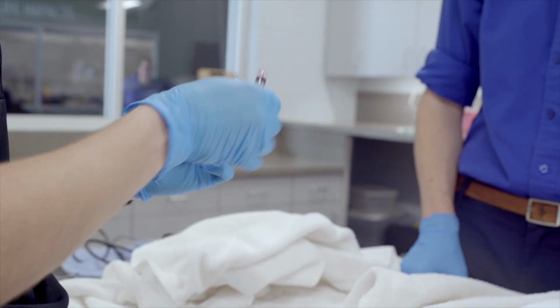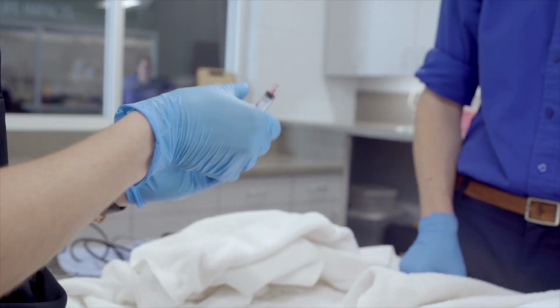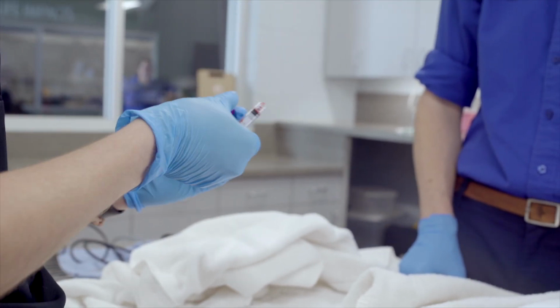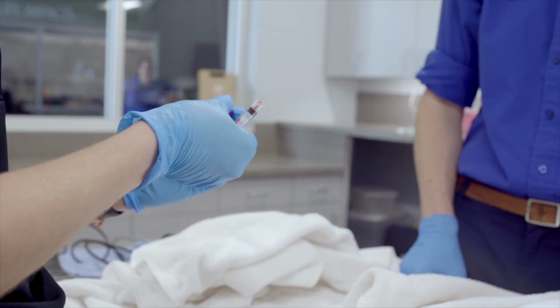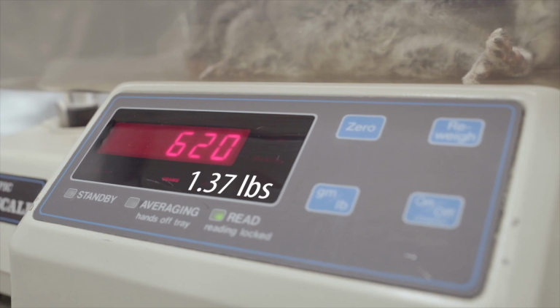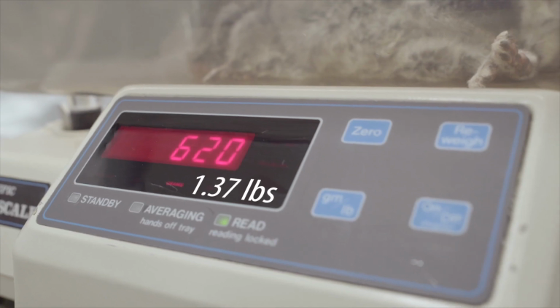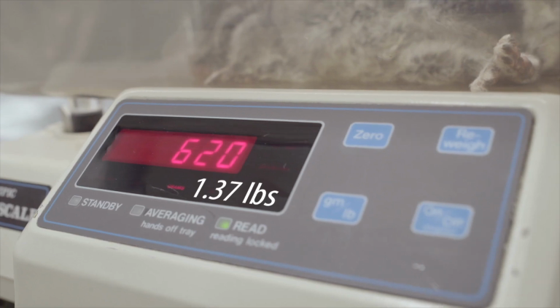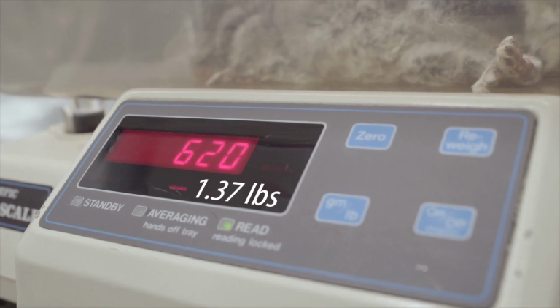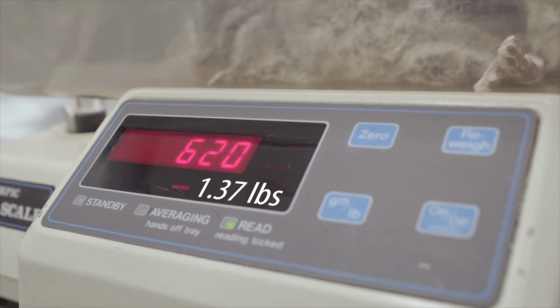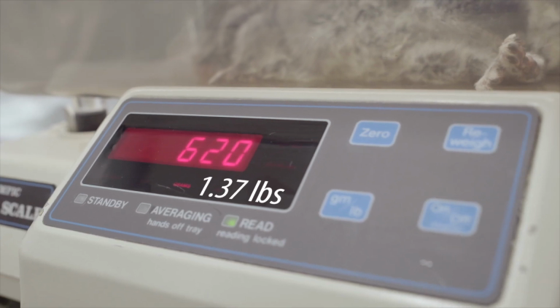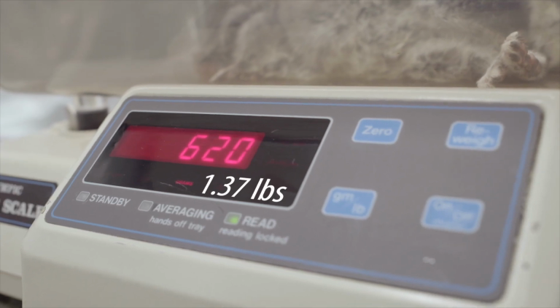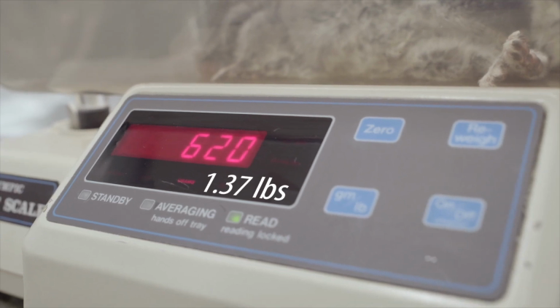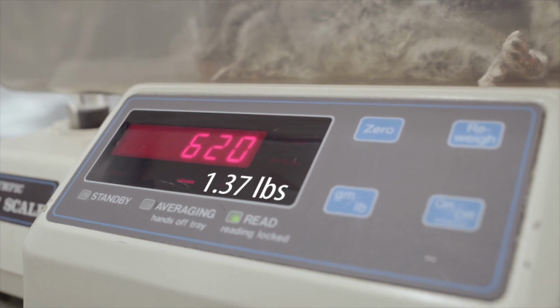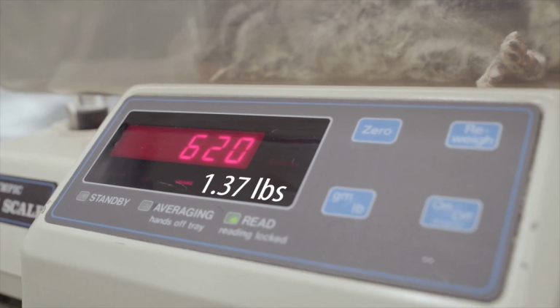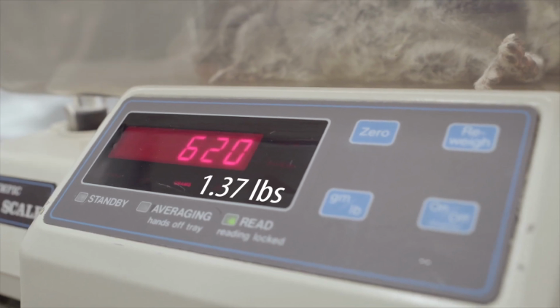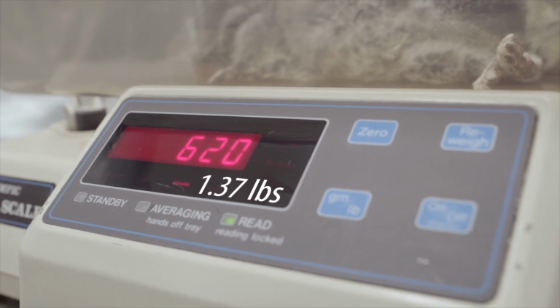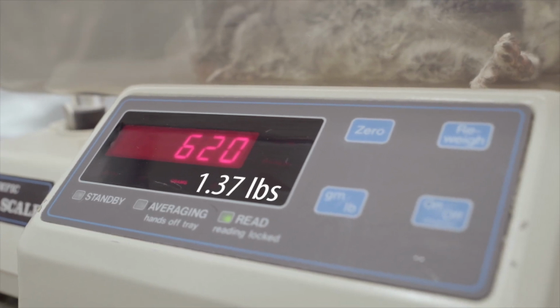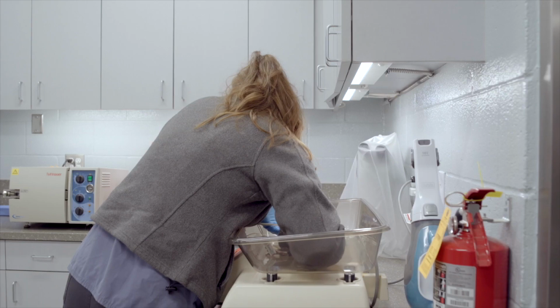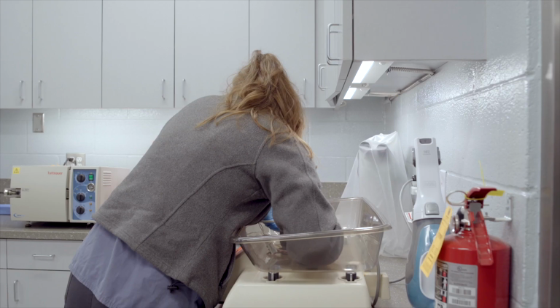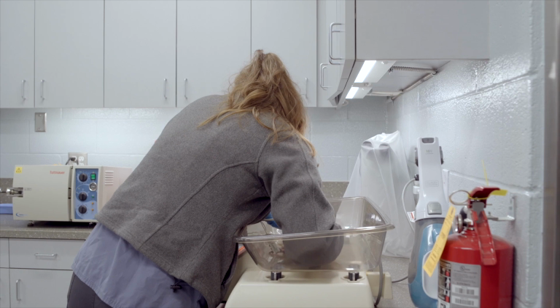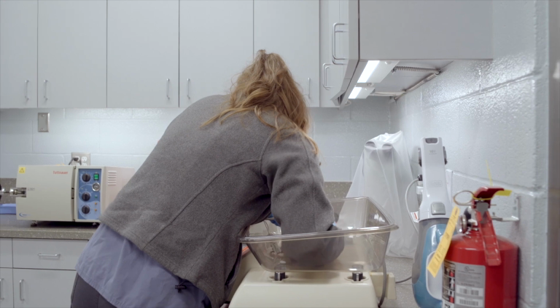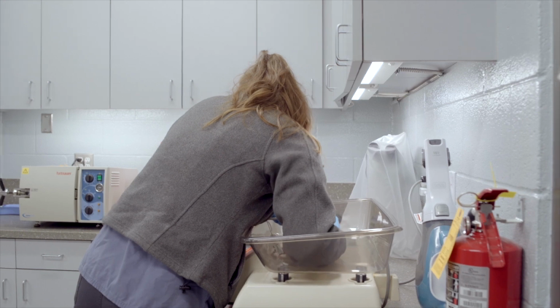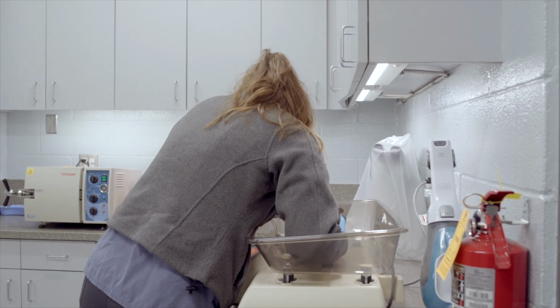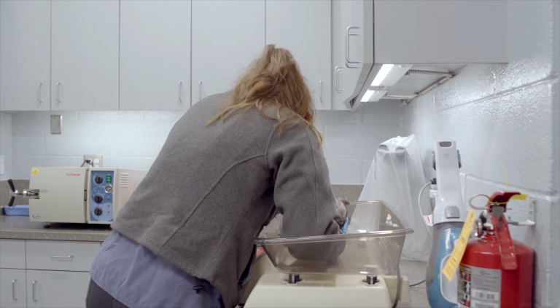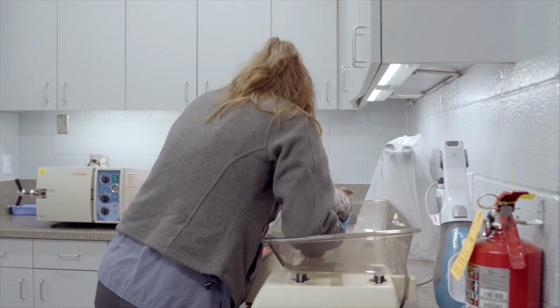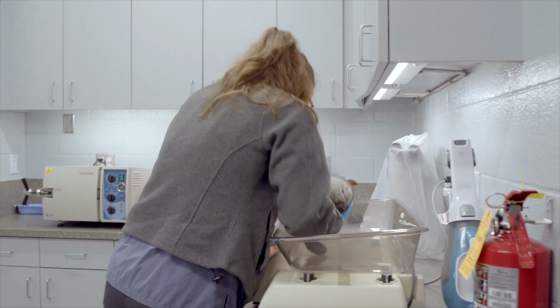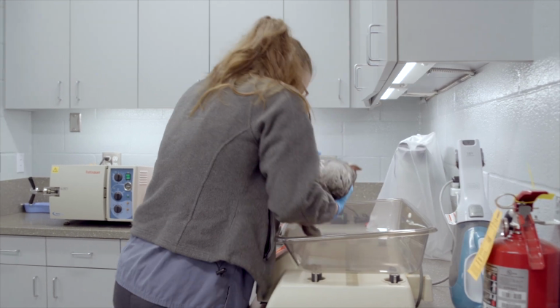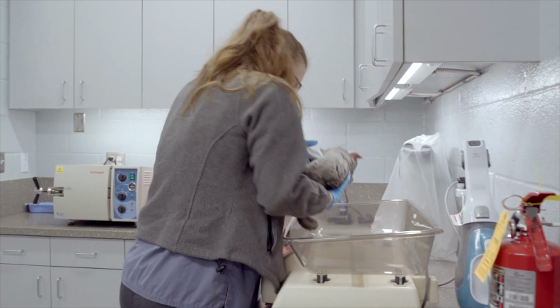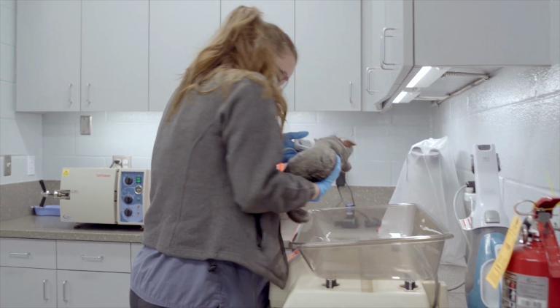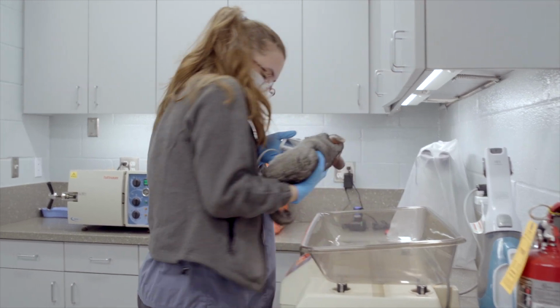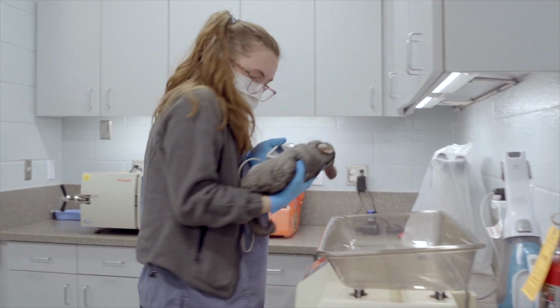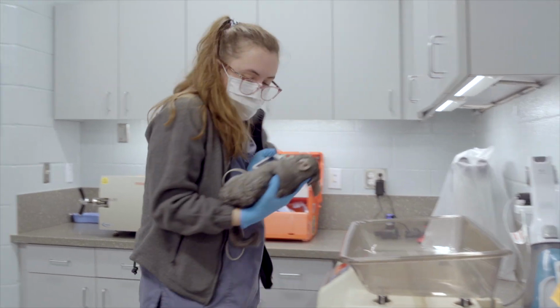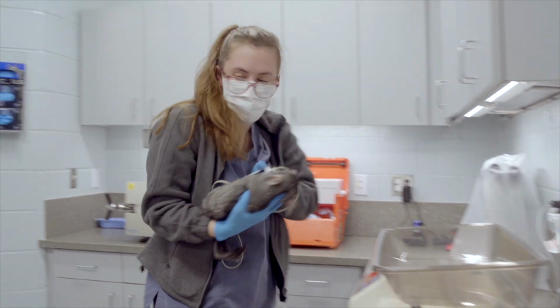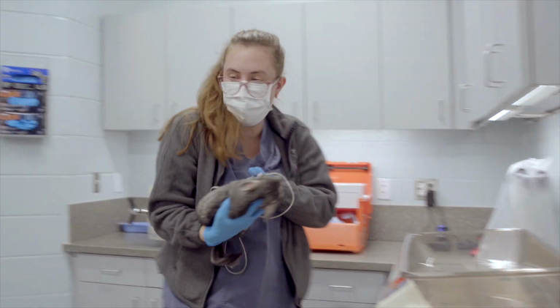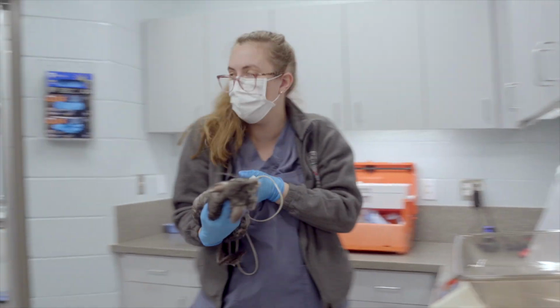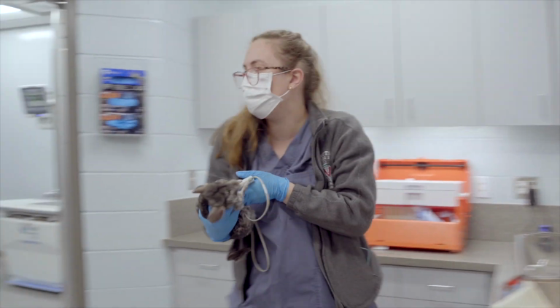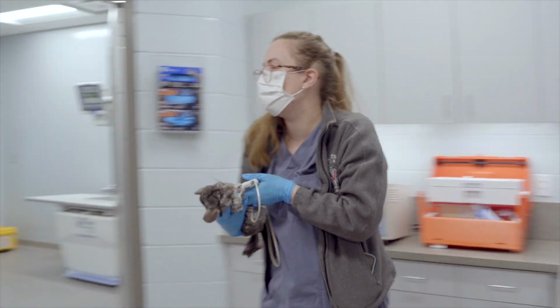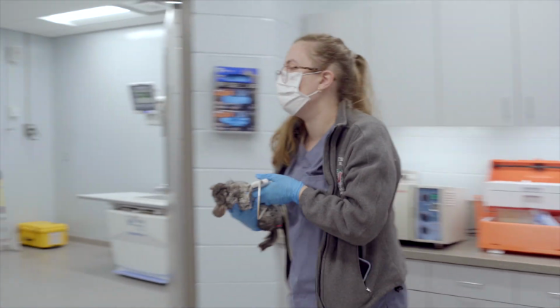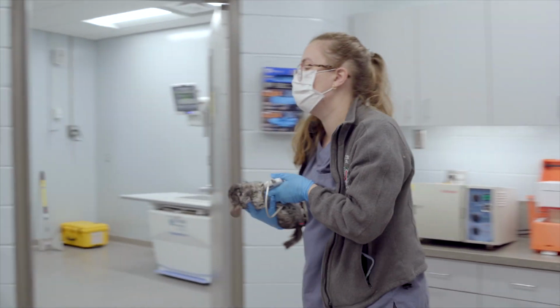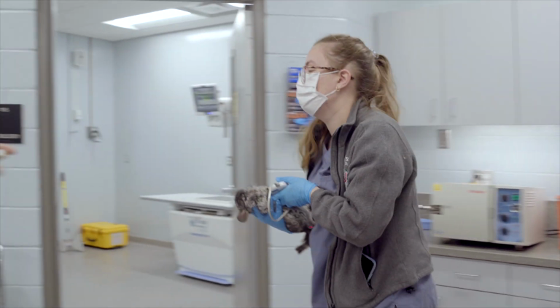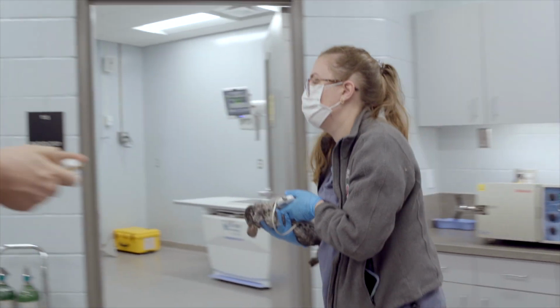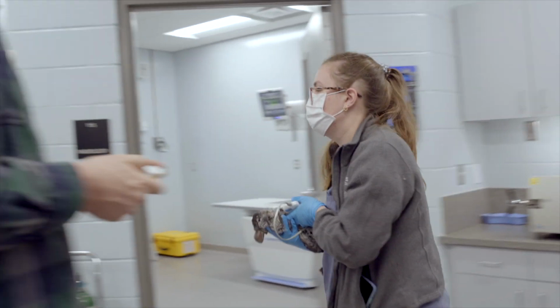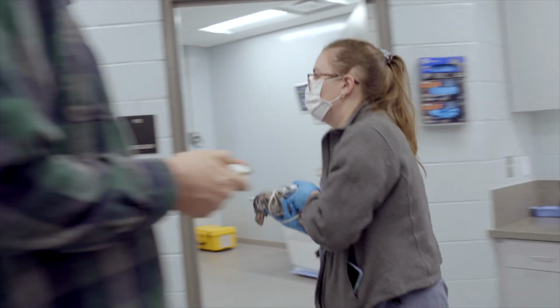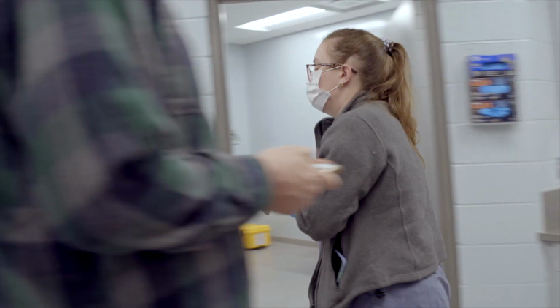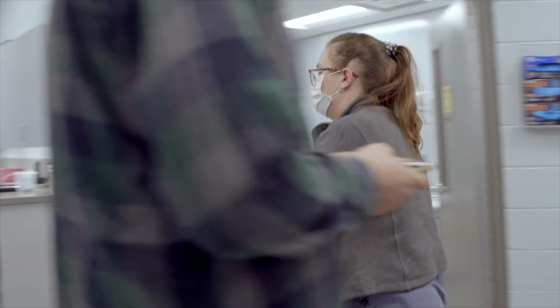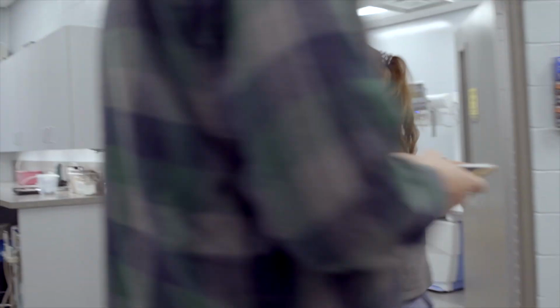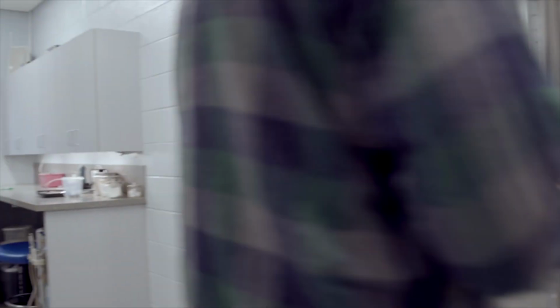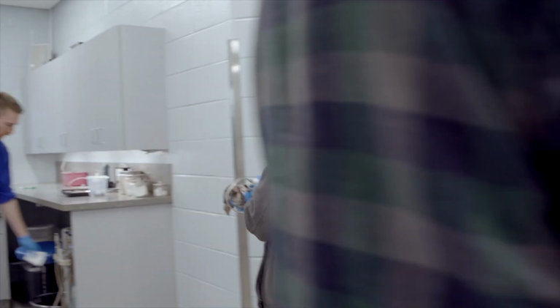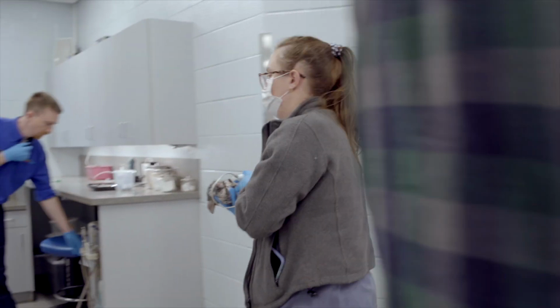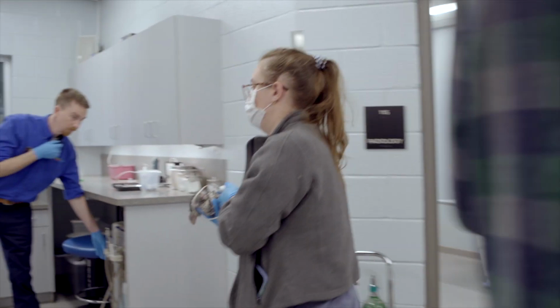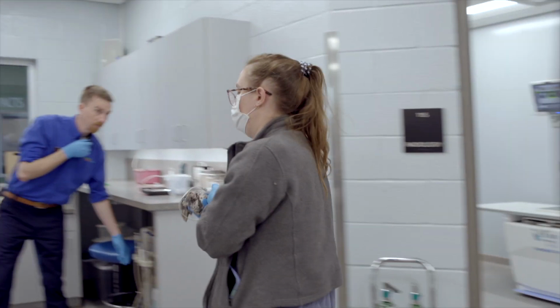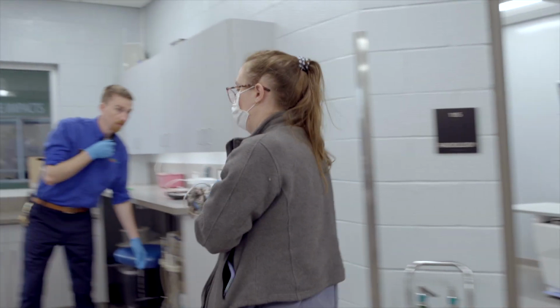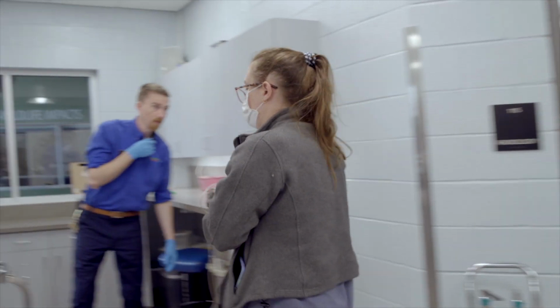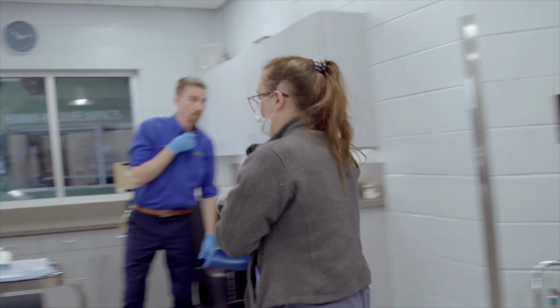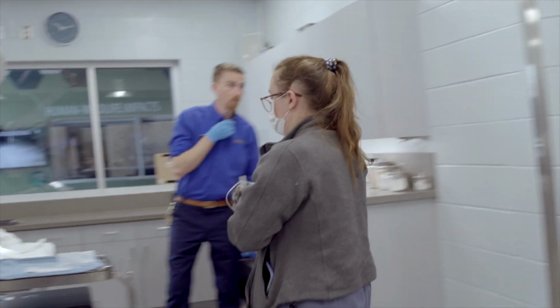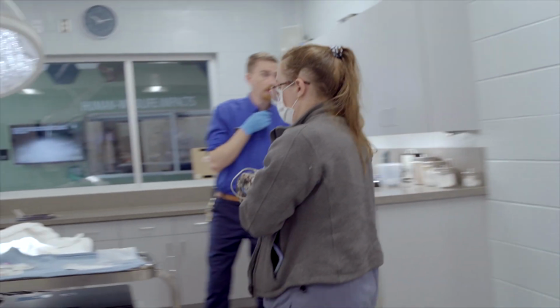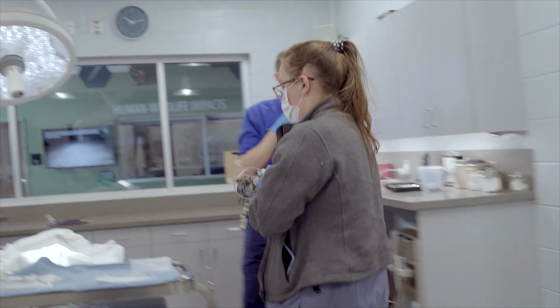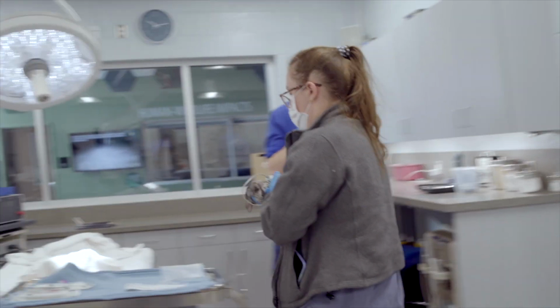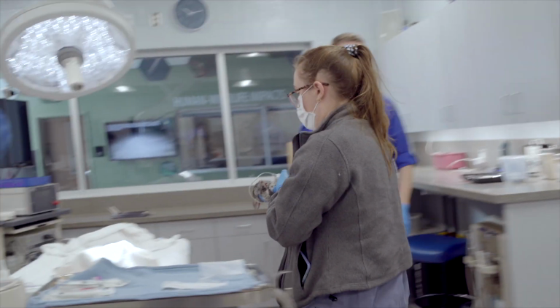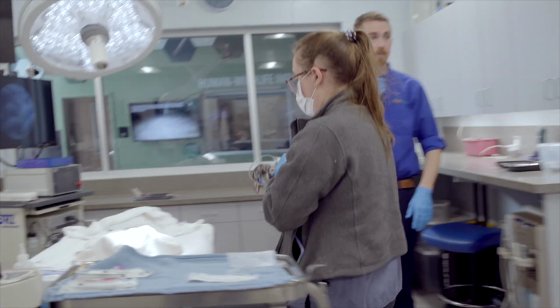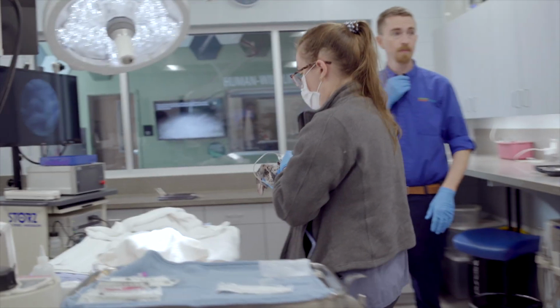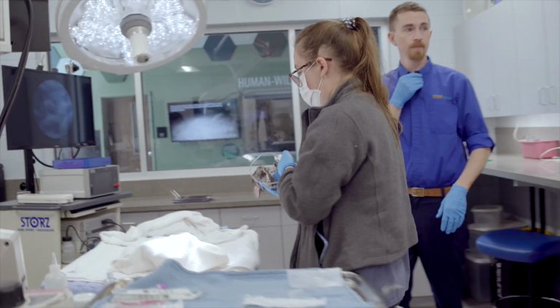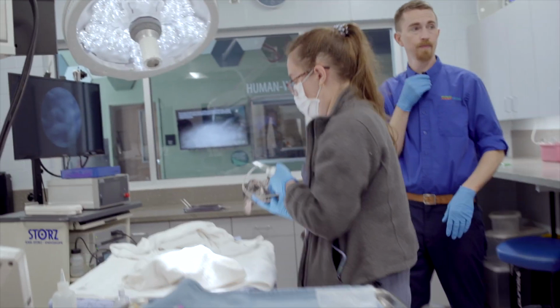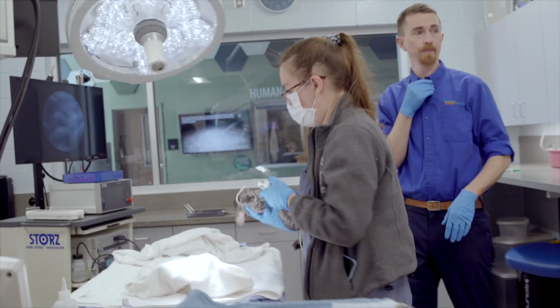And we got a weight on him. Today he was 620 grams, which is a little high for a chinchilla, but Squirtle's always been a little big boned.